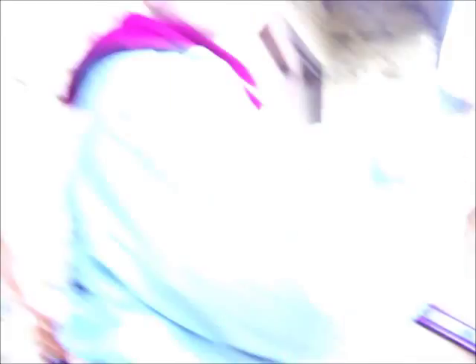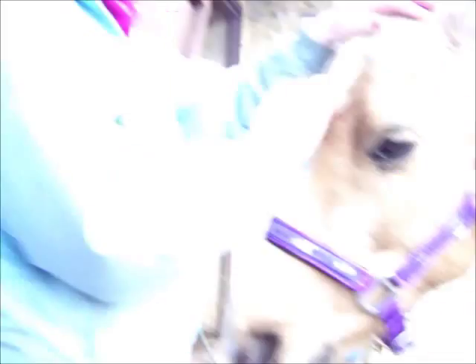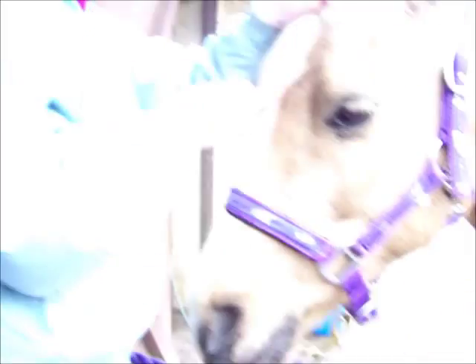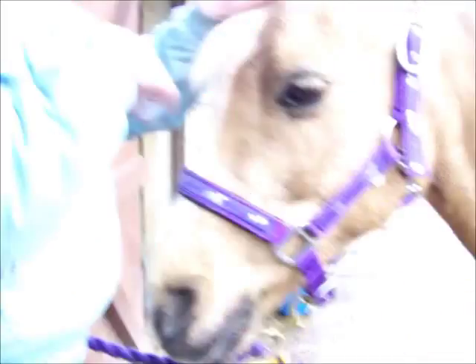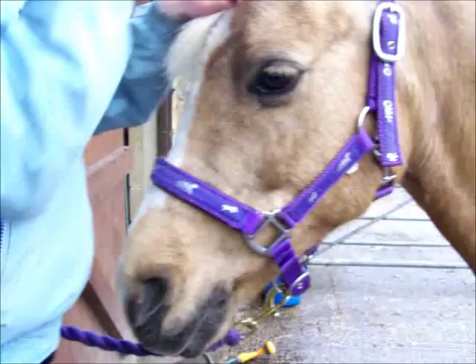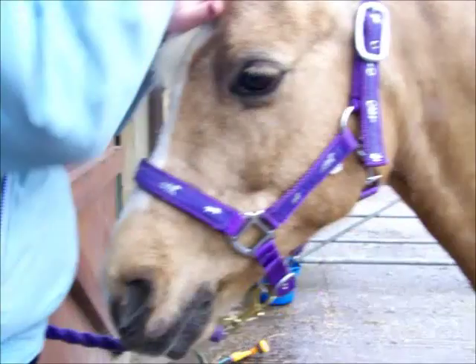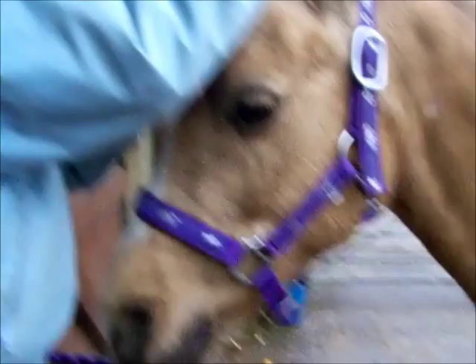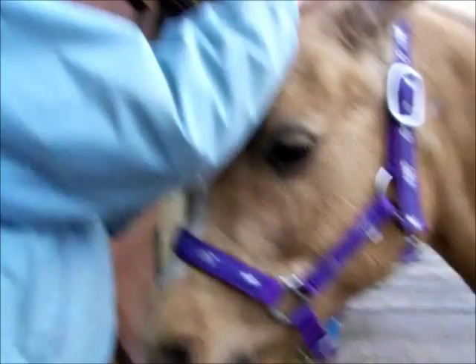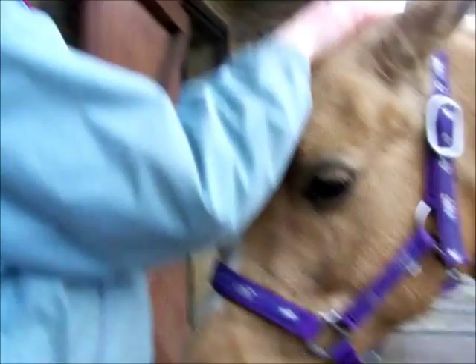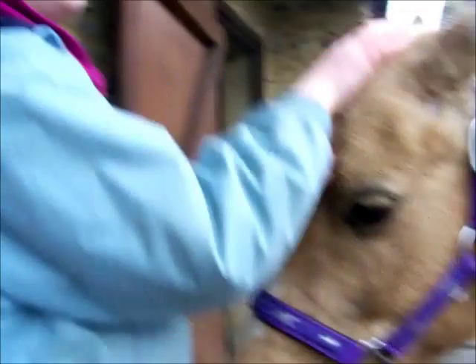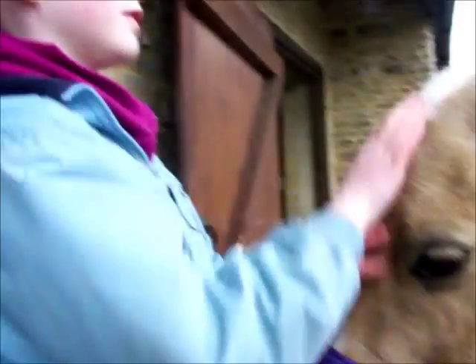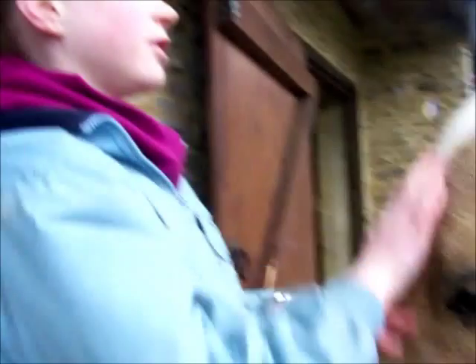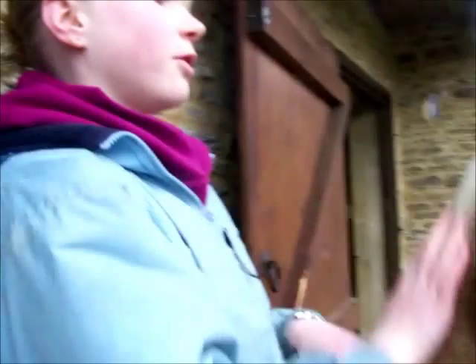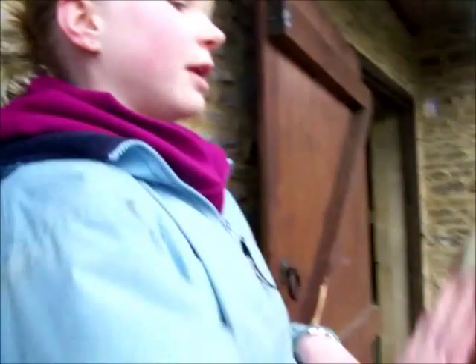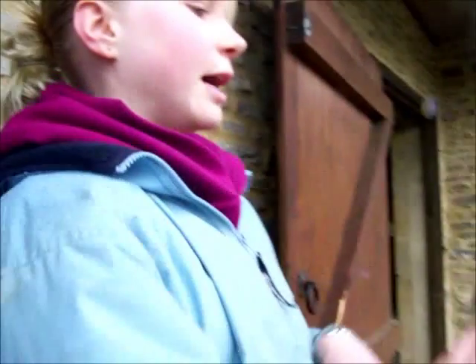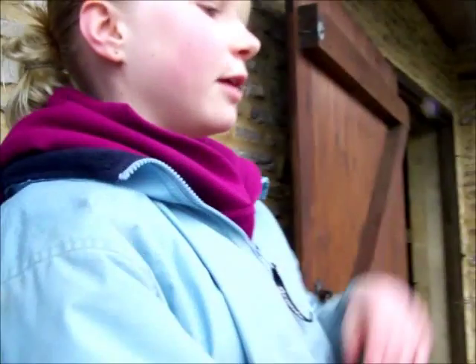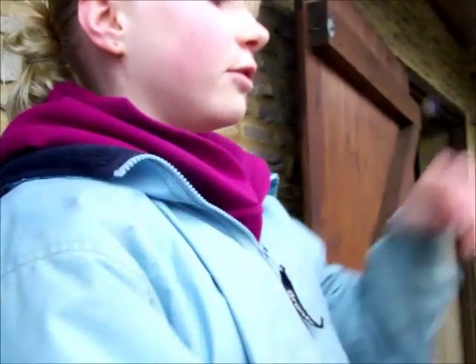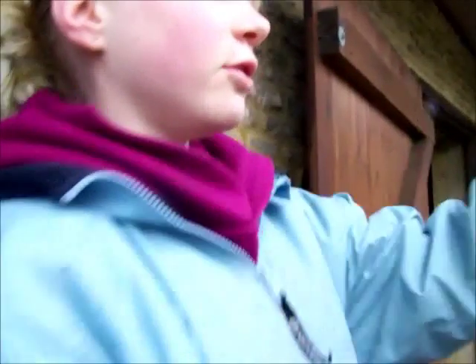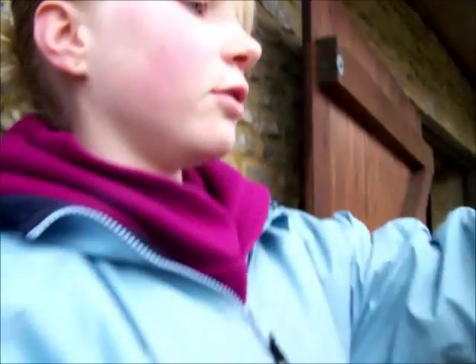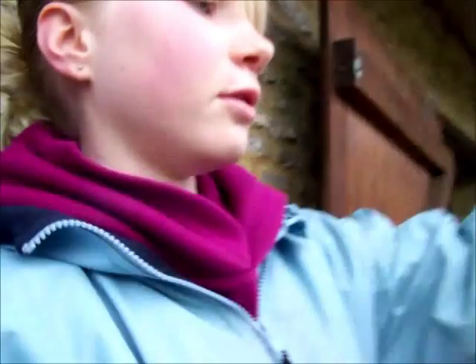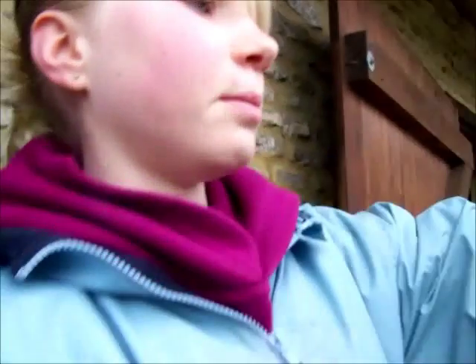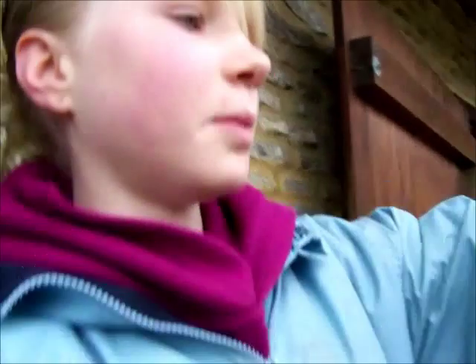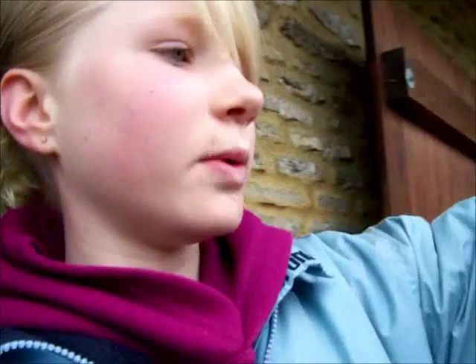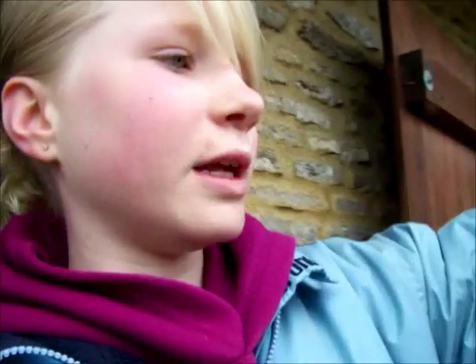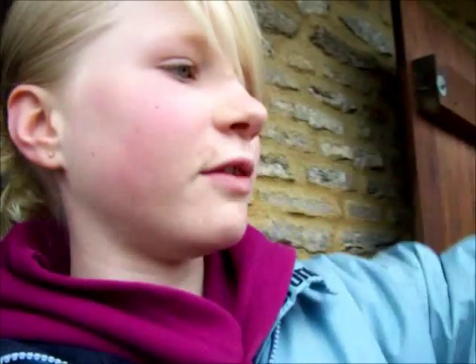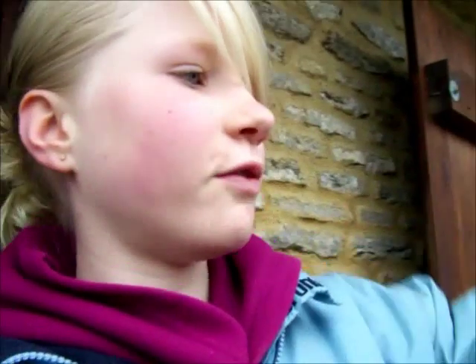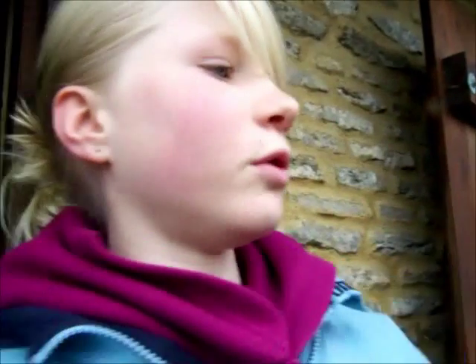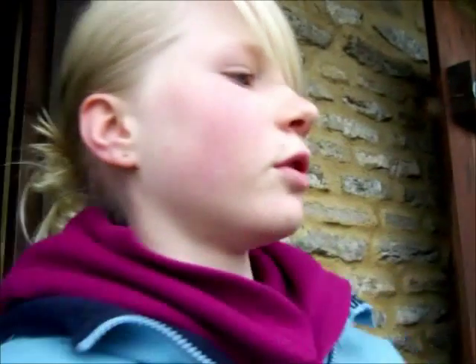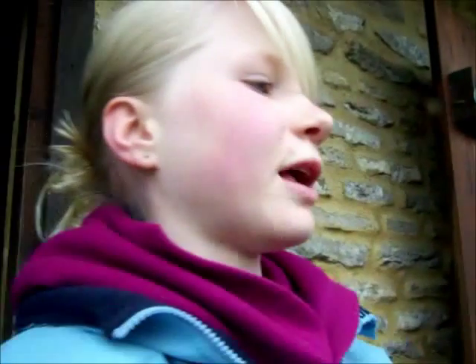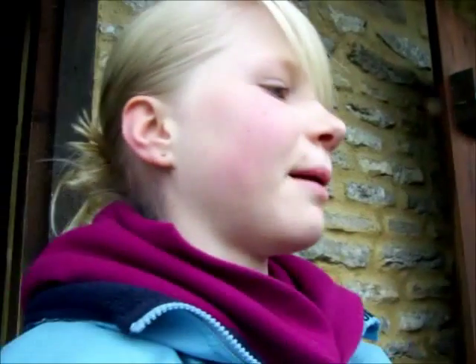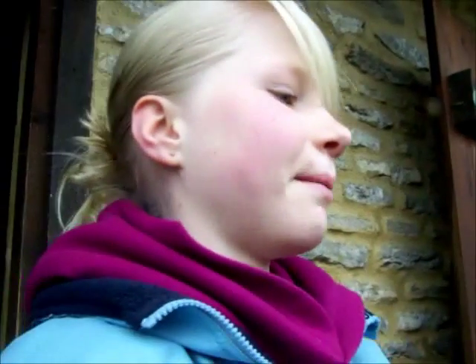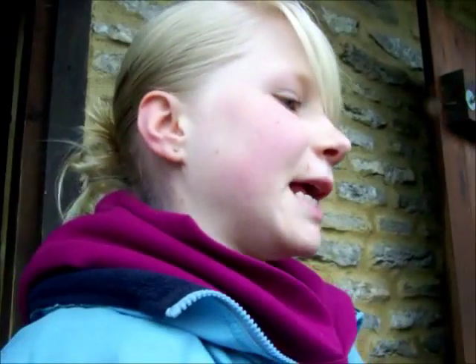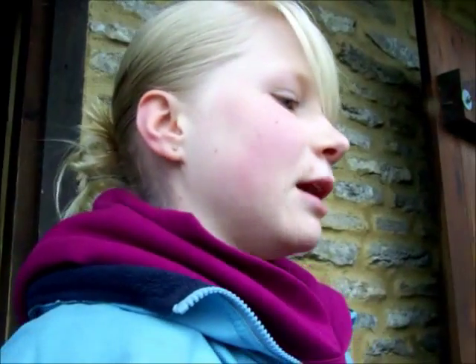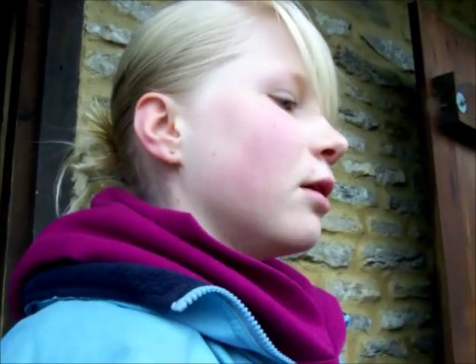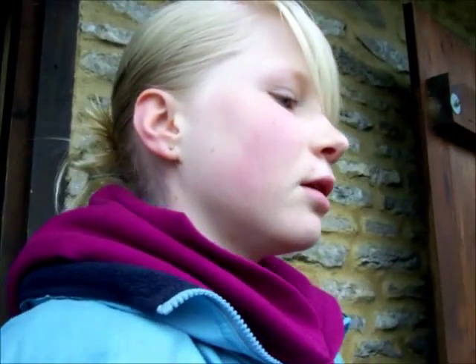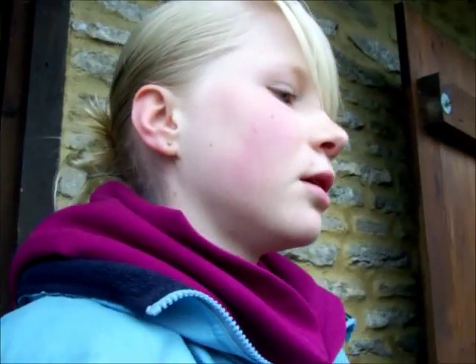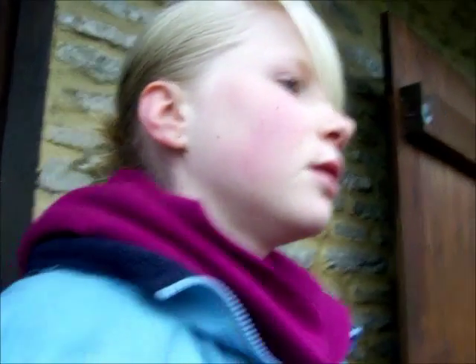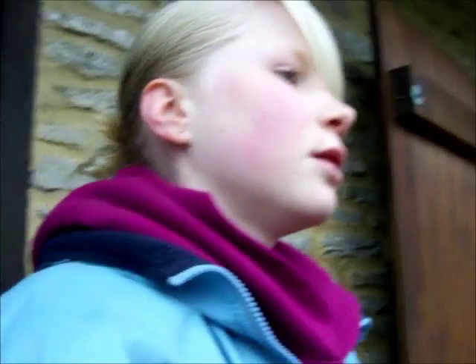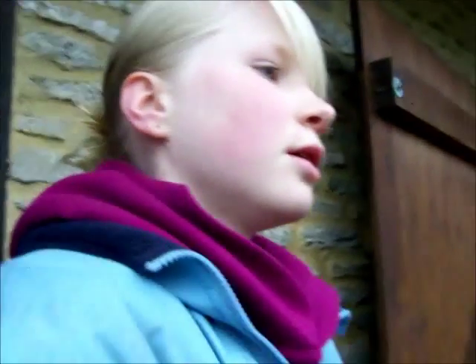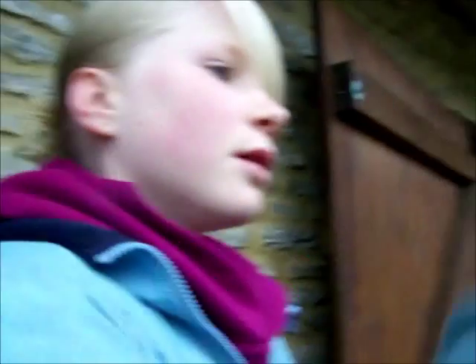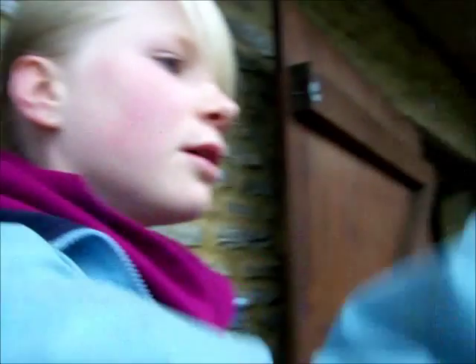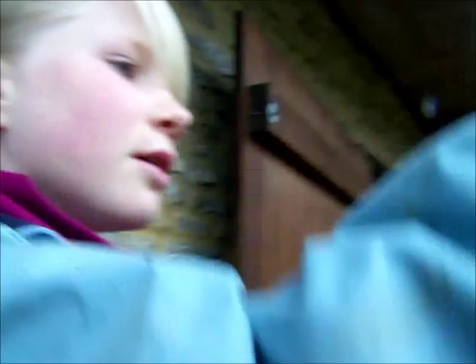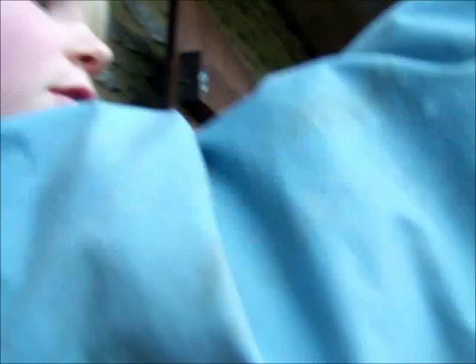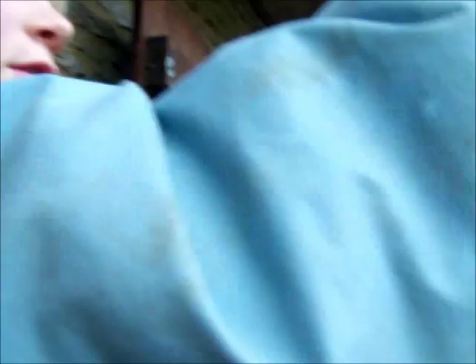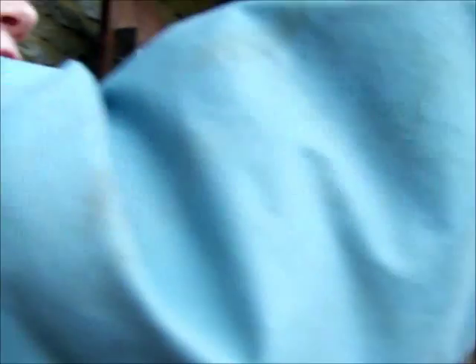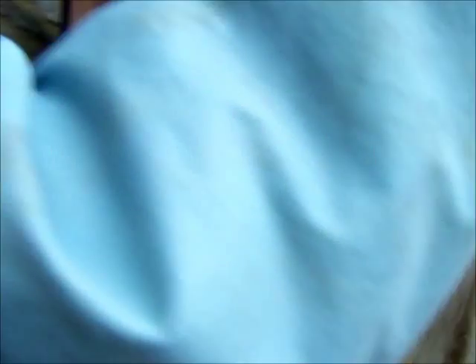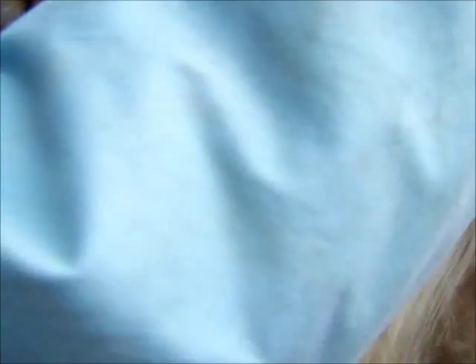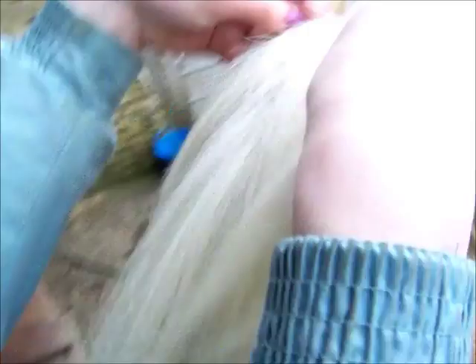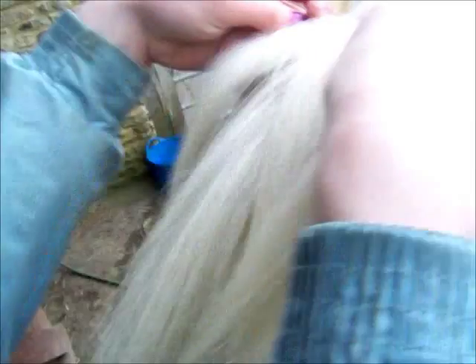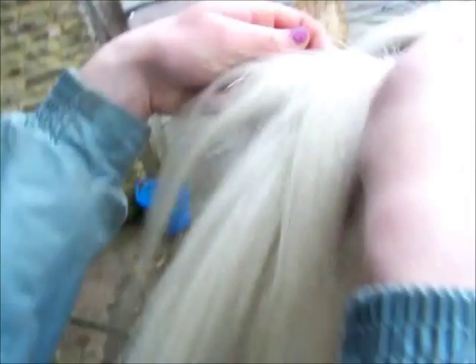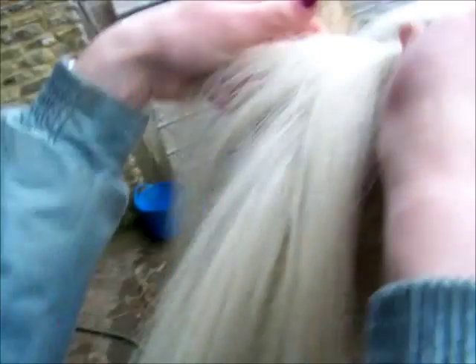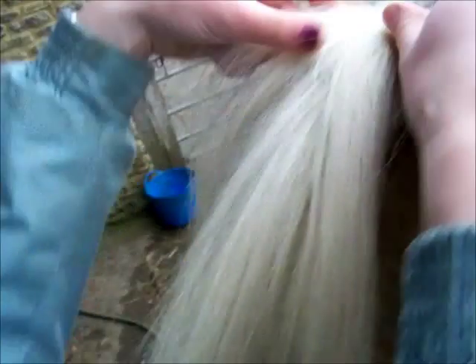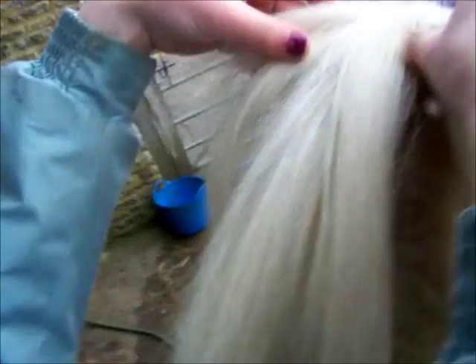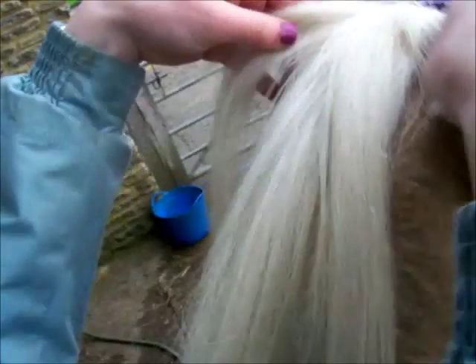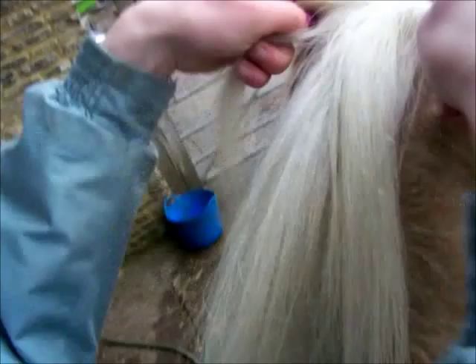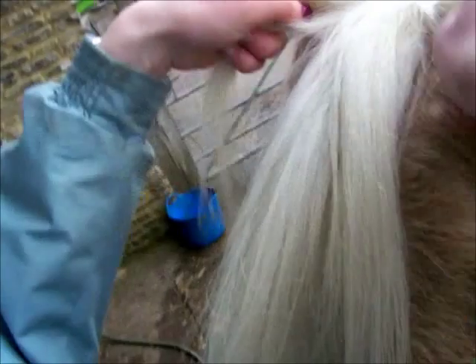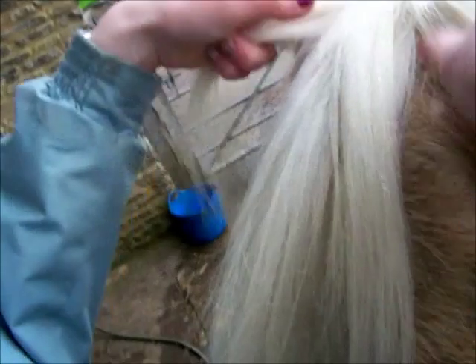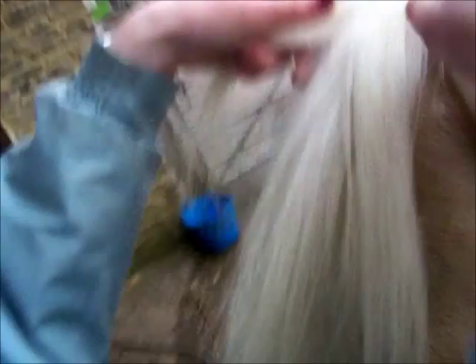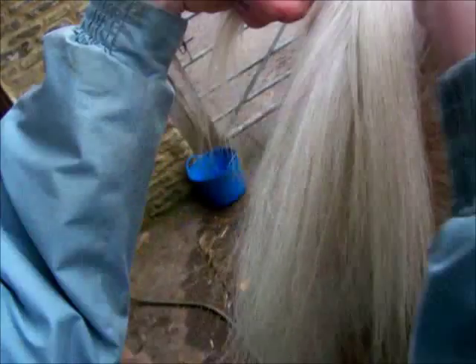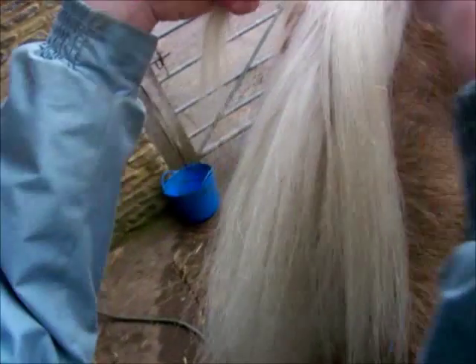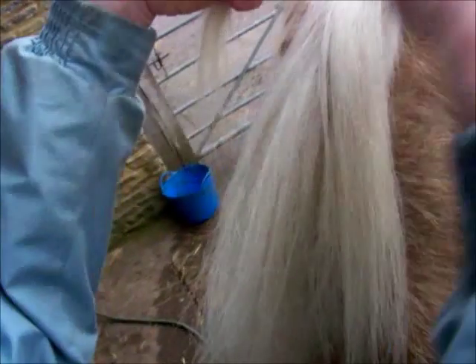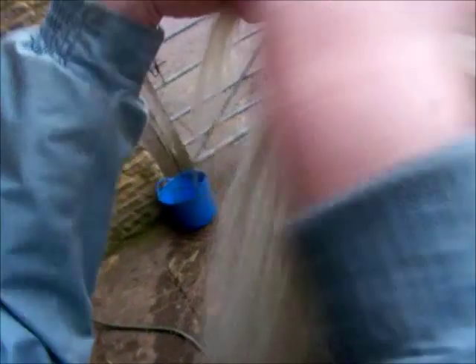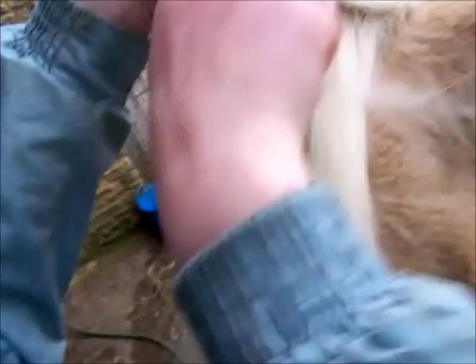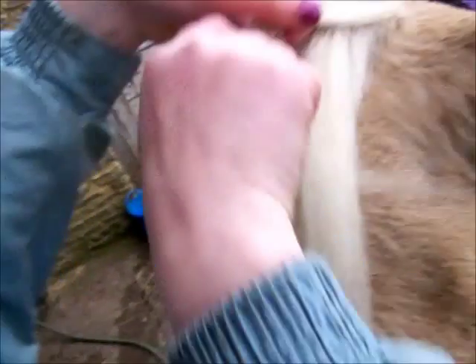Now we're going to do a video on how to do the pony's forelock and mane. So the forelock — right, let's start the episode.